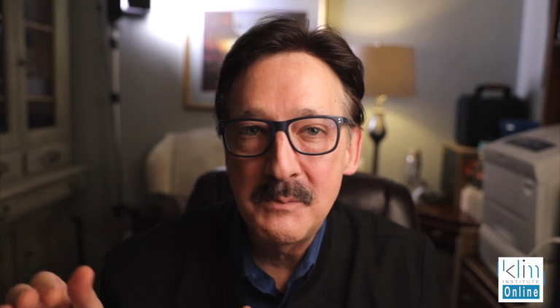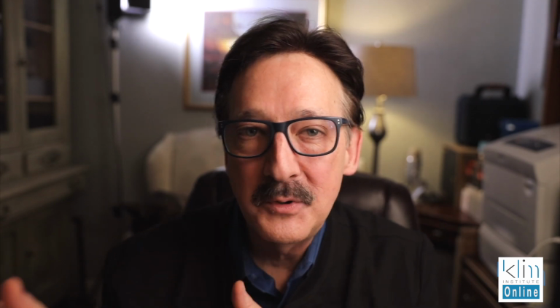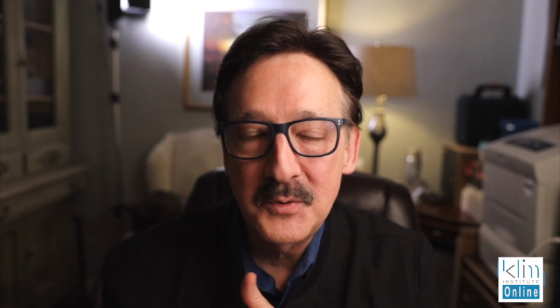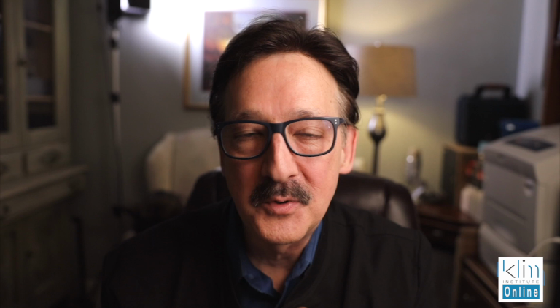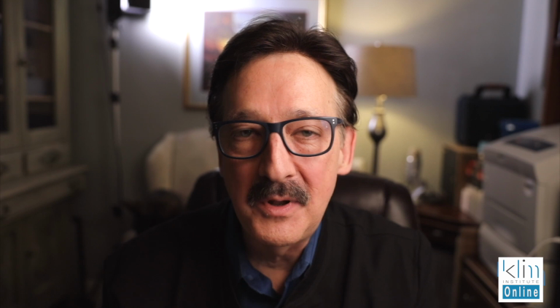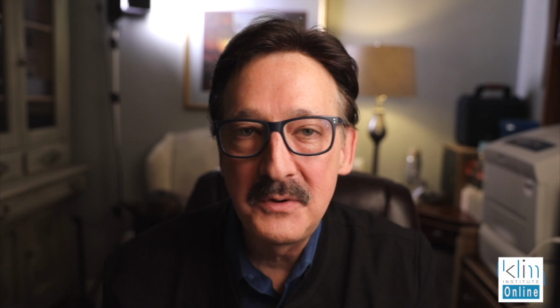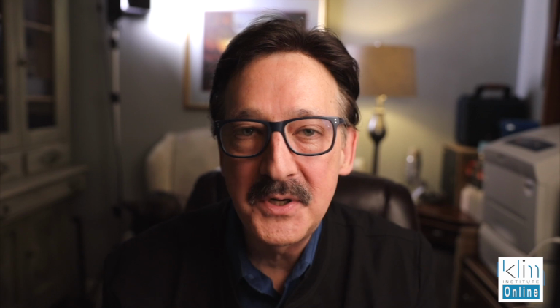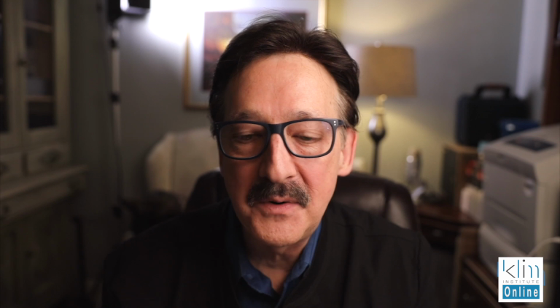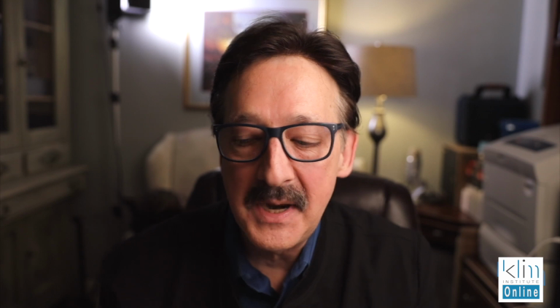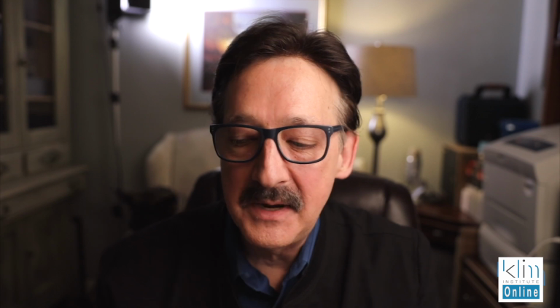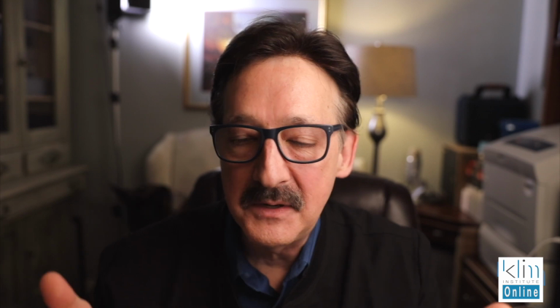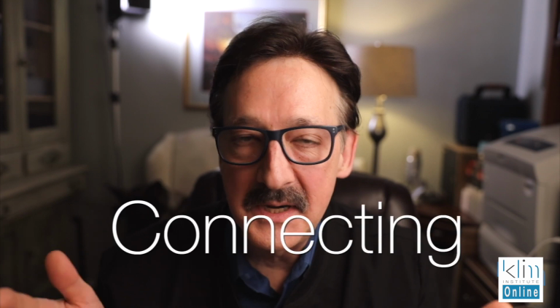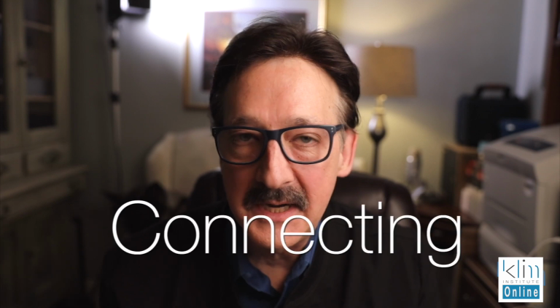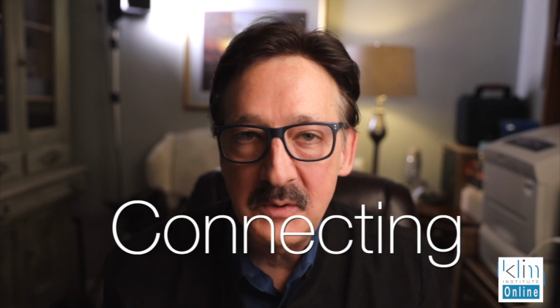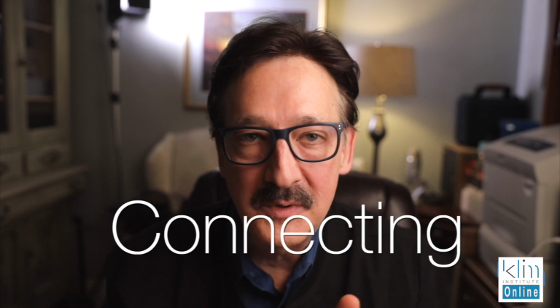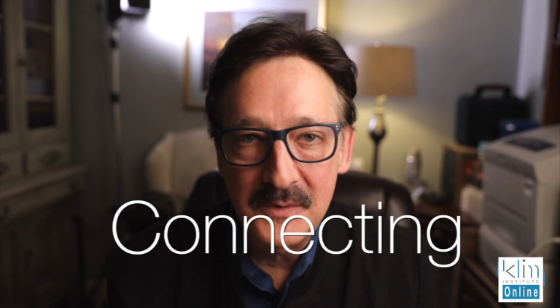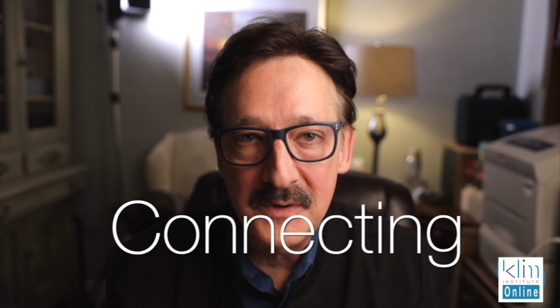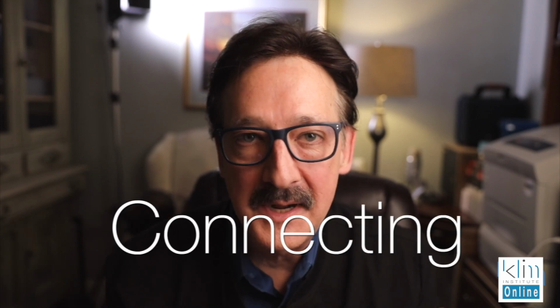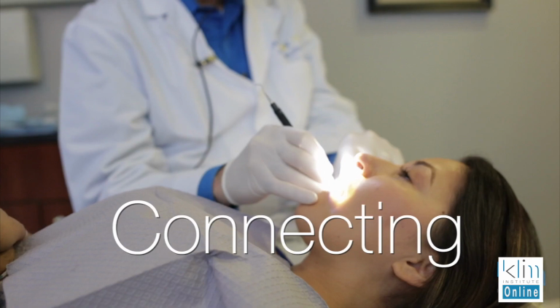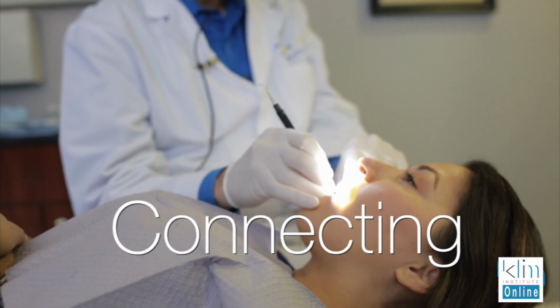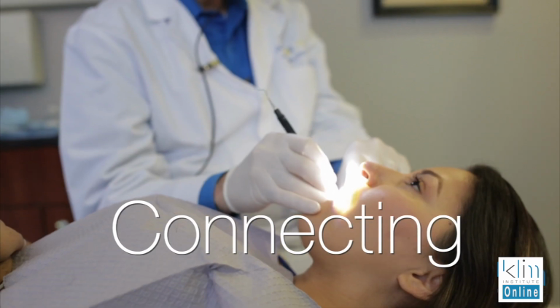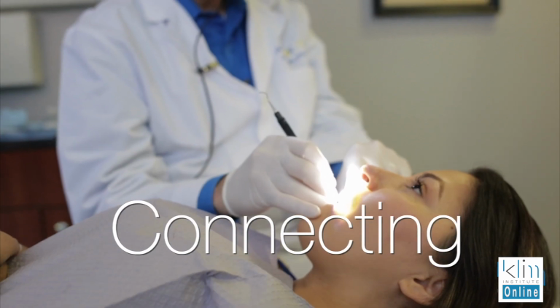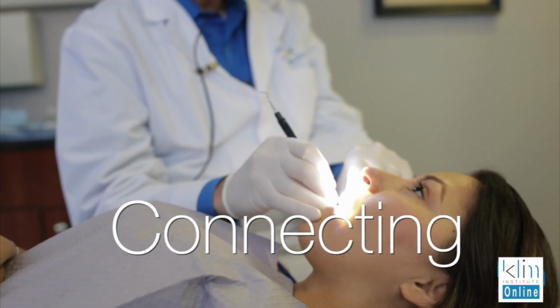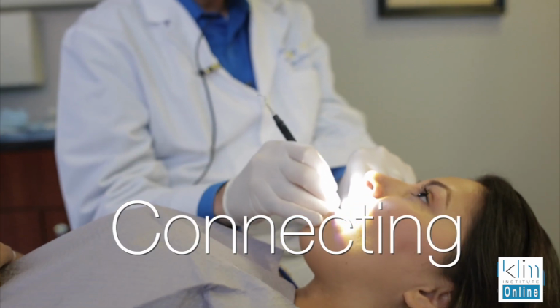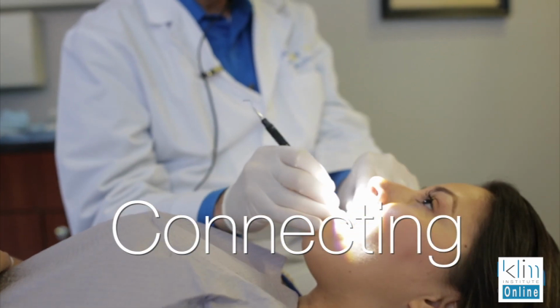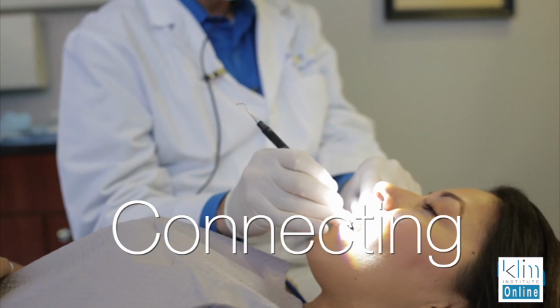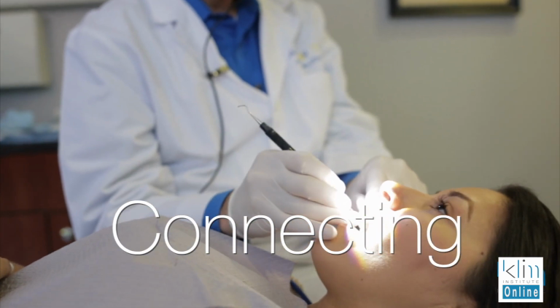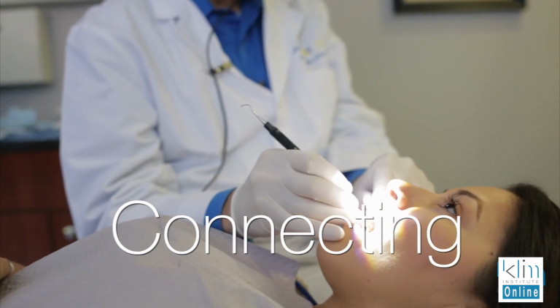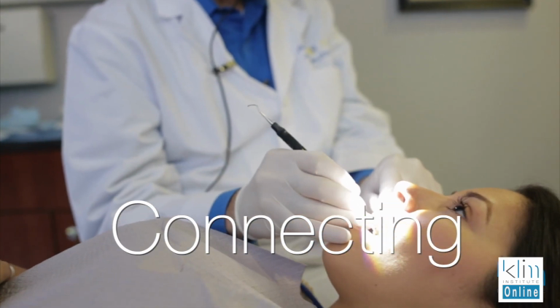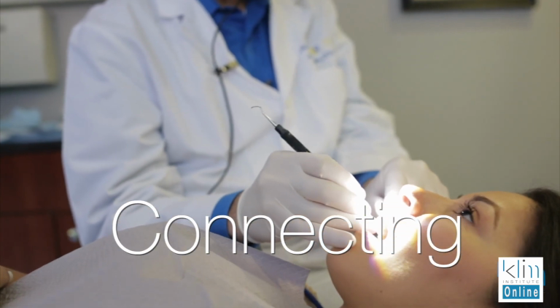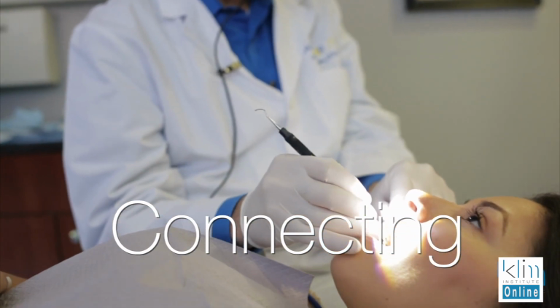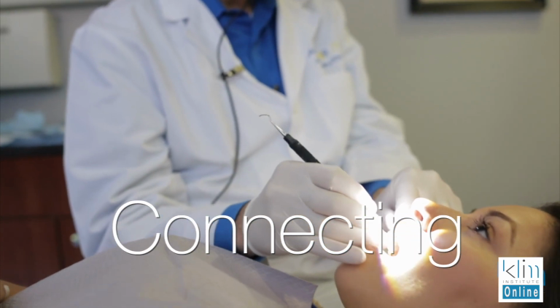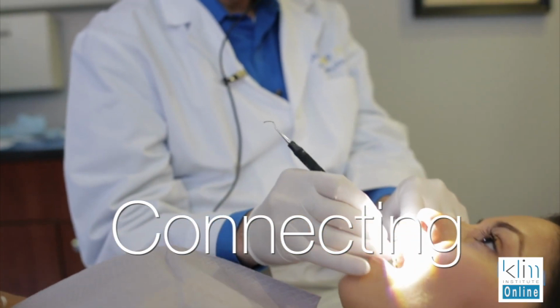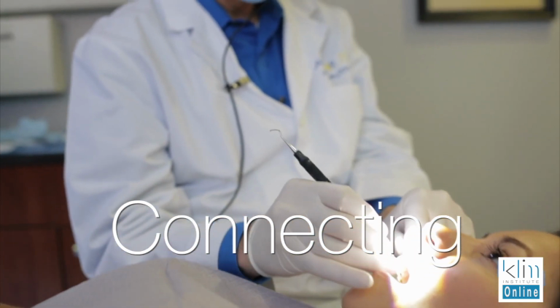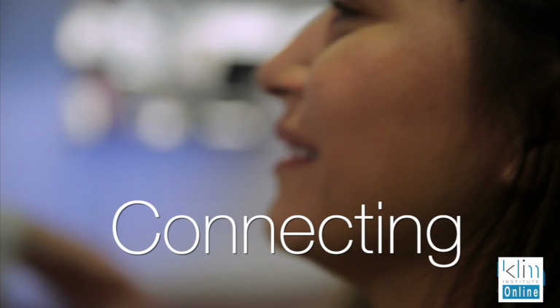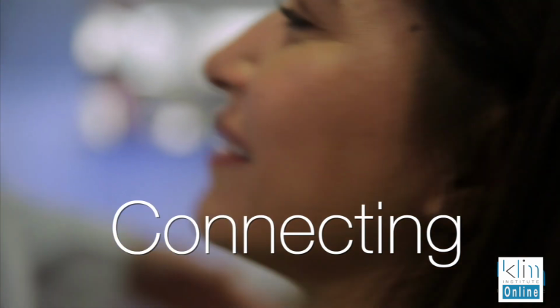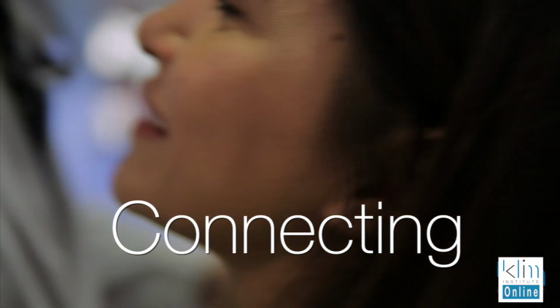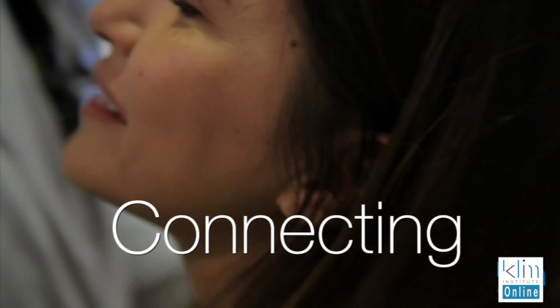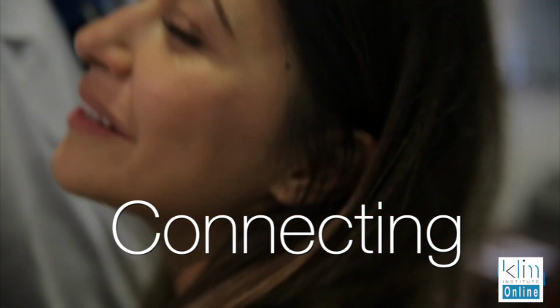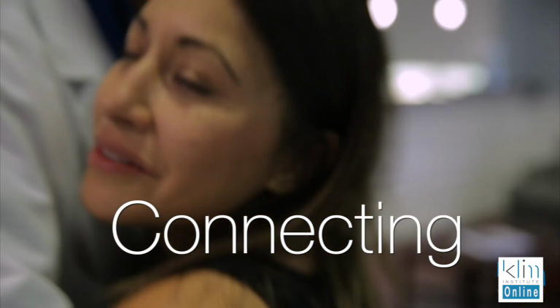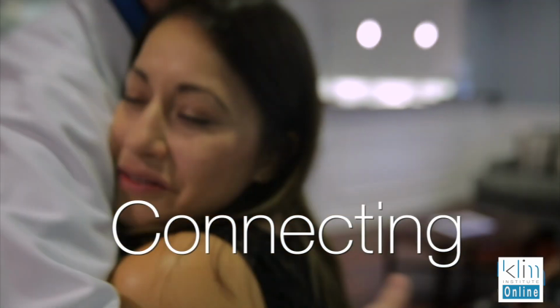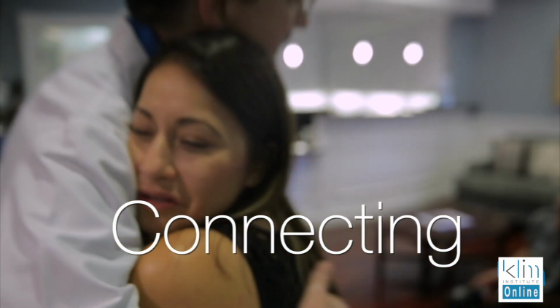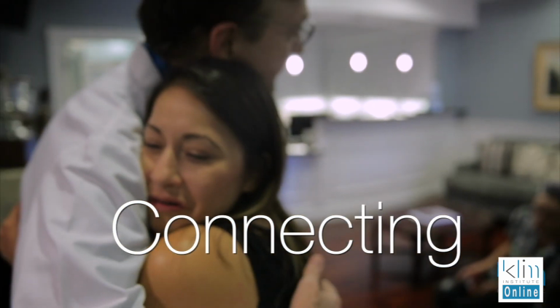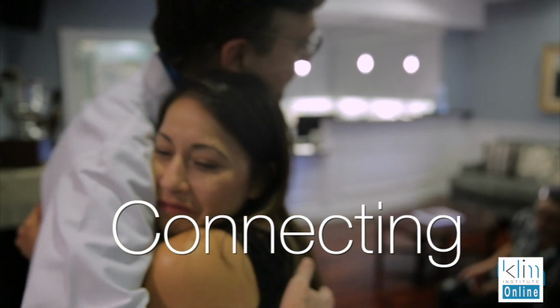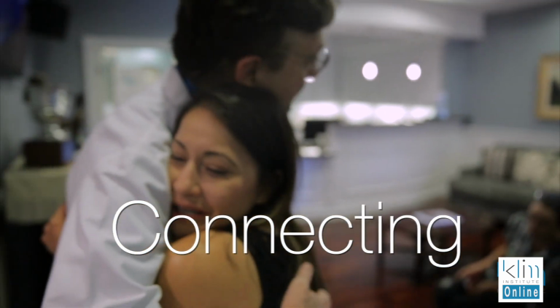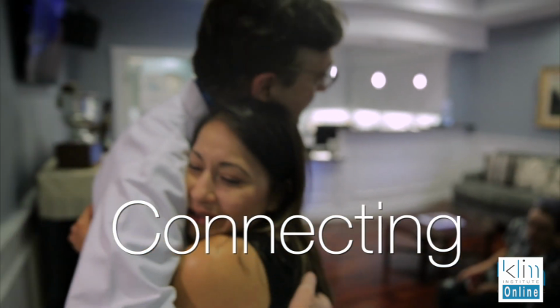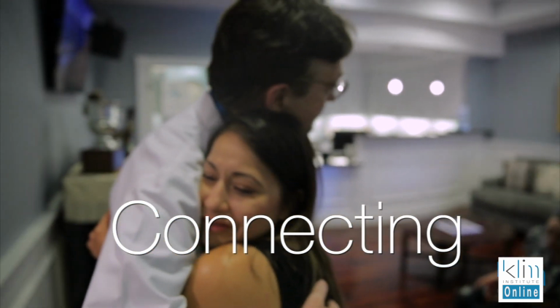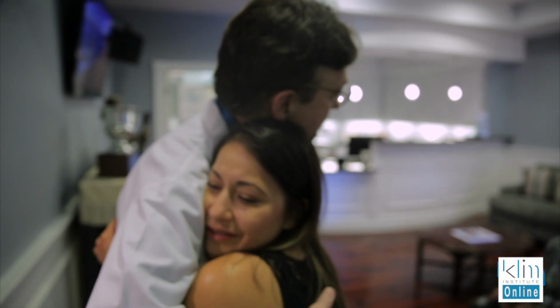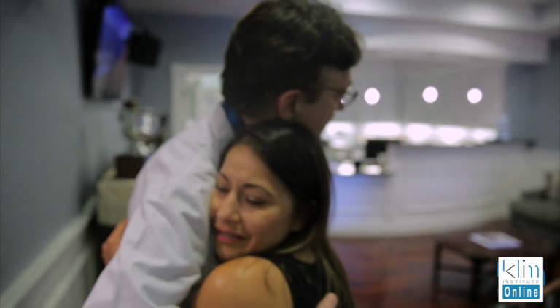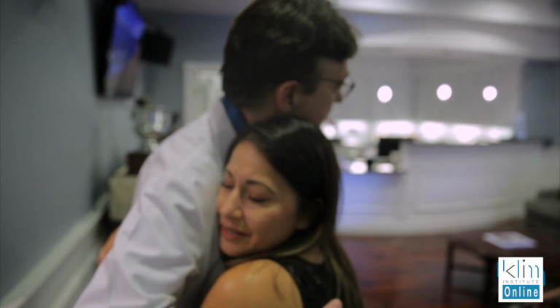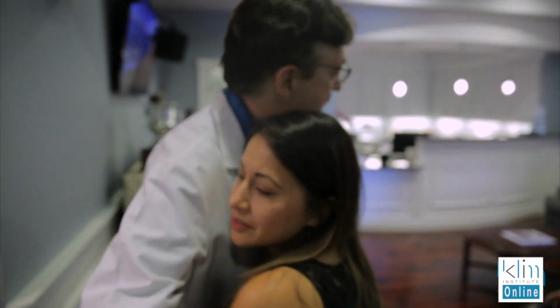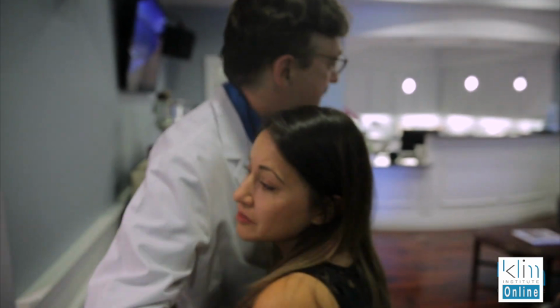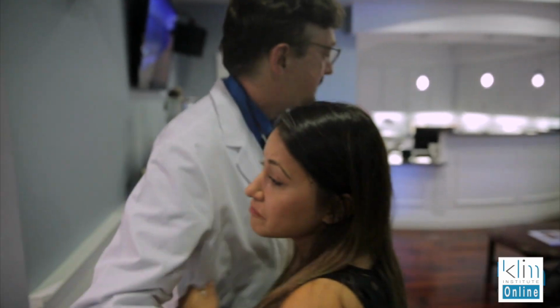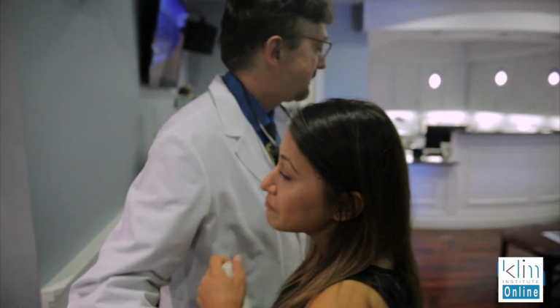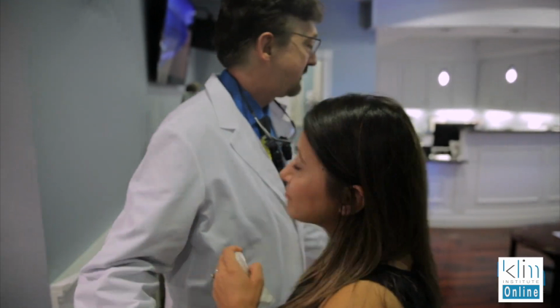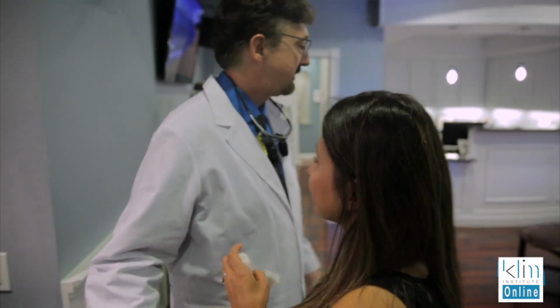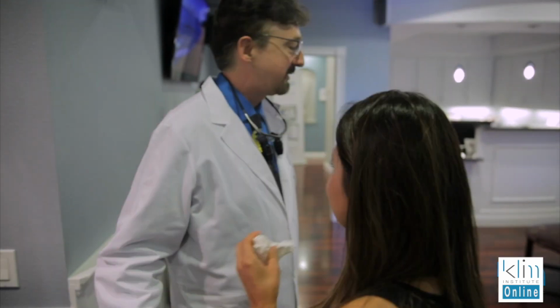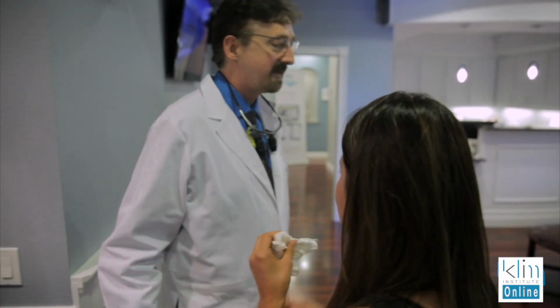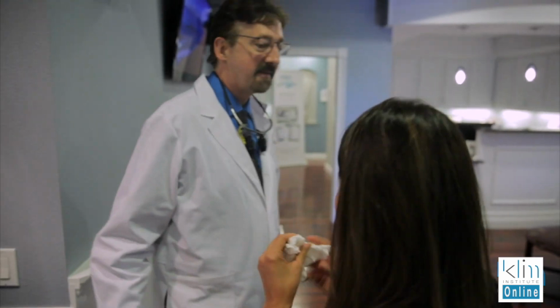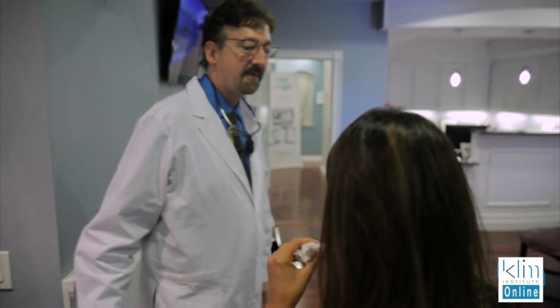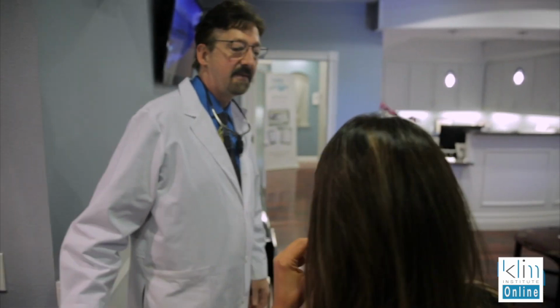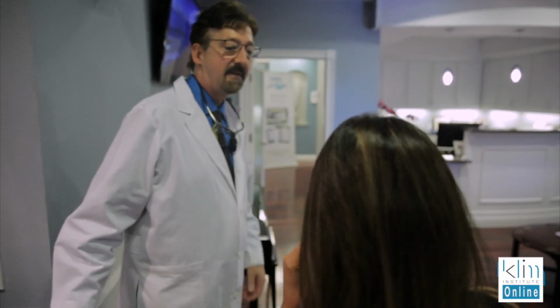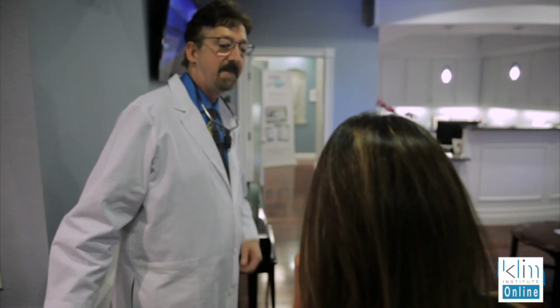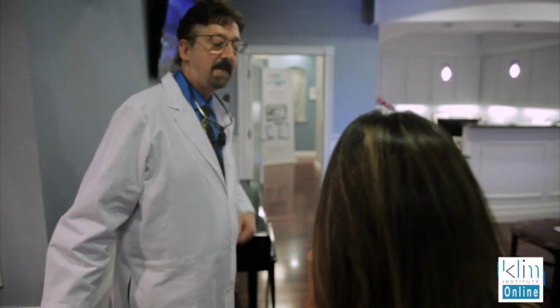The emotional closure and connecting with your clients ensures you're going to have a happy customer. That's what it's all about — we all want happy customers.